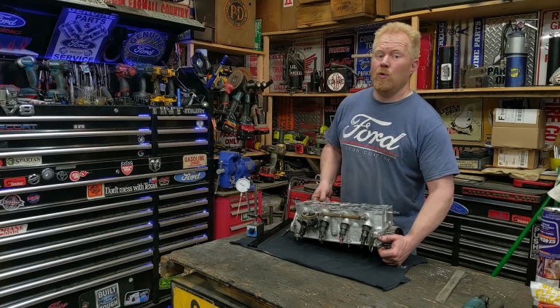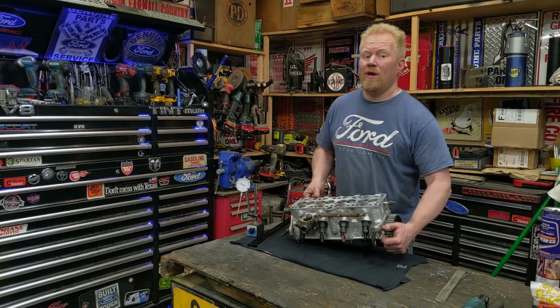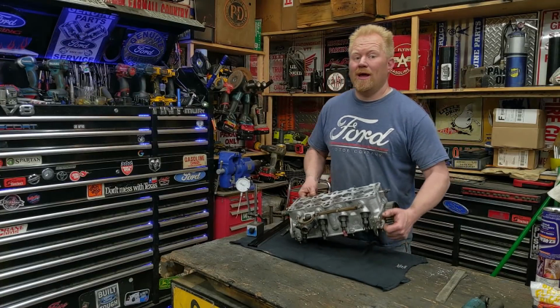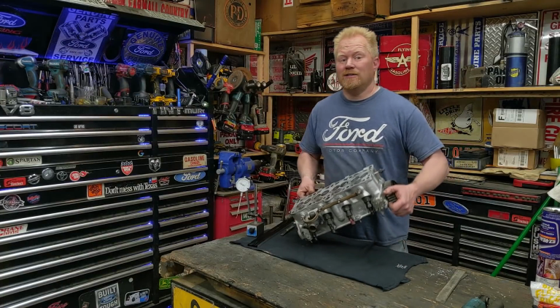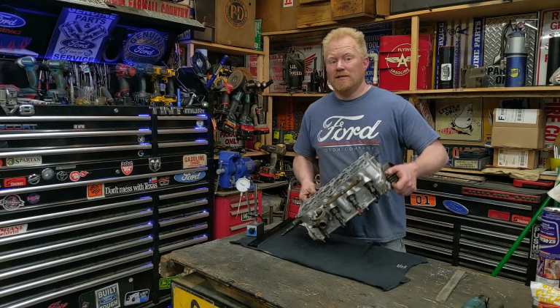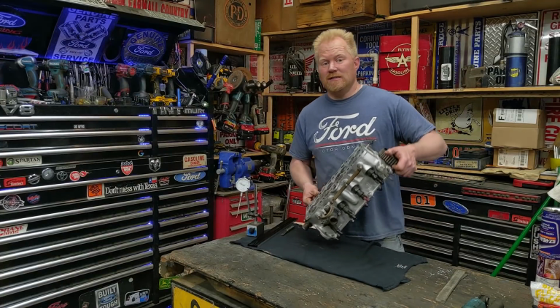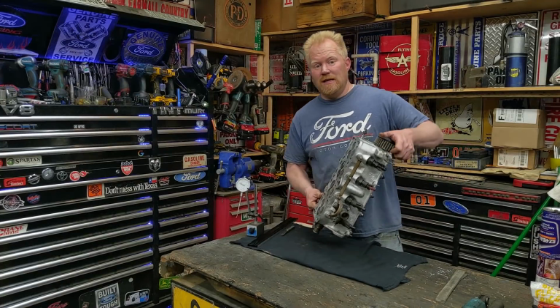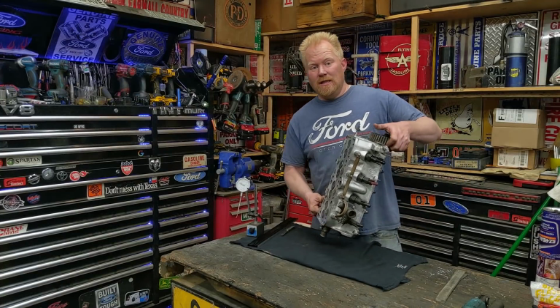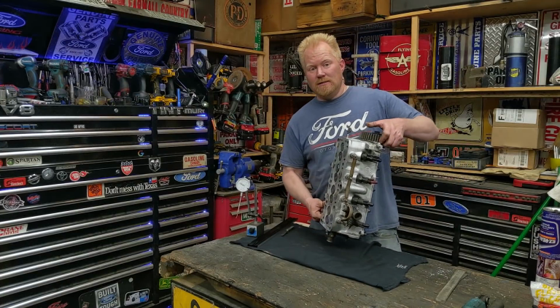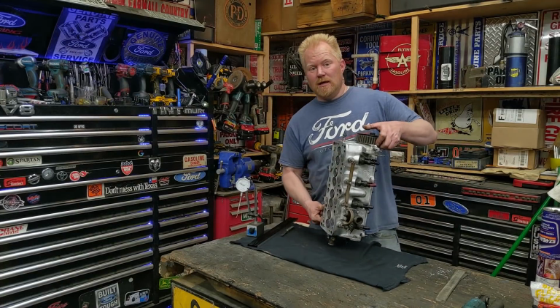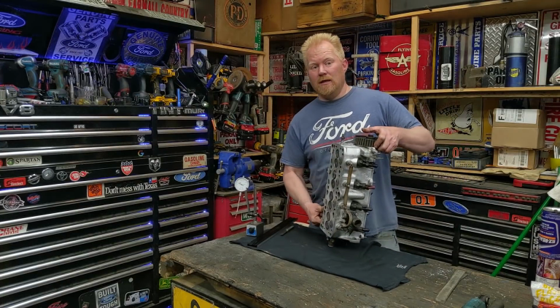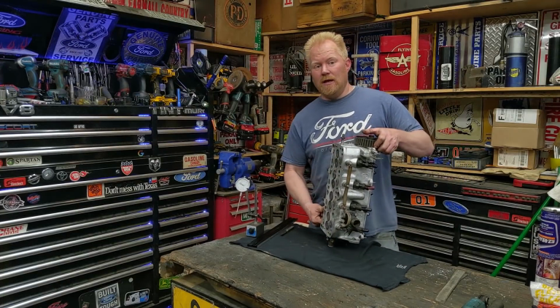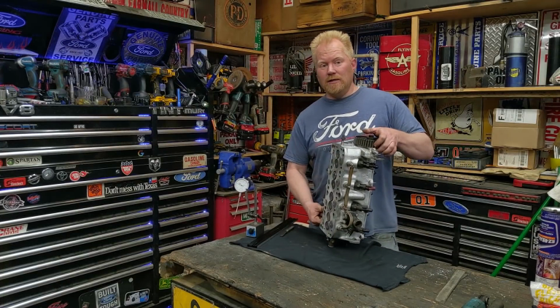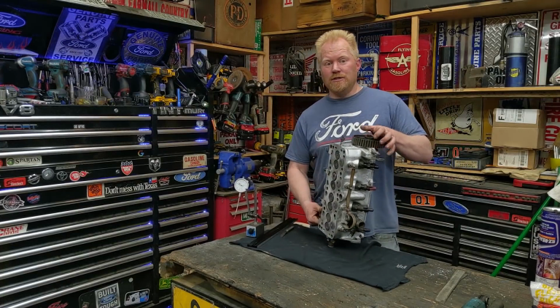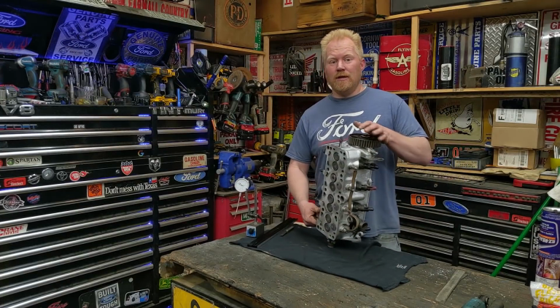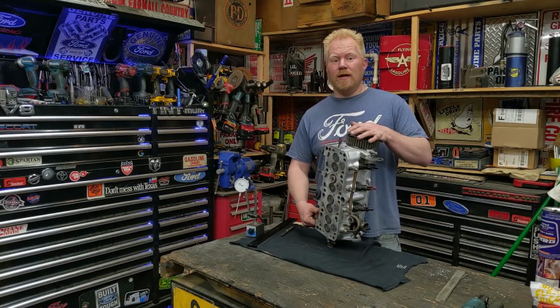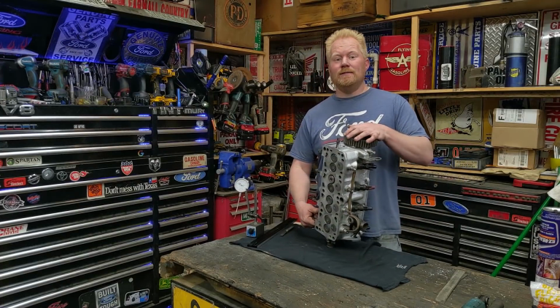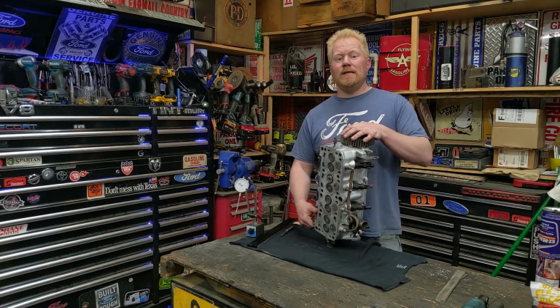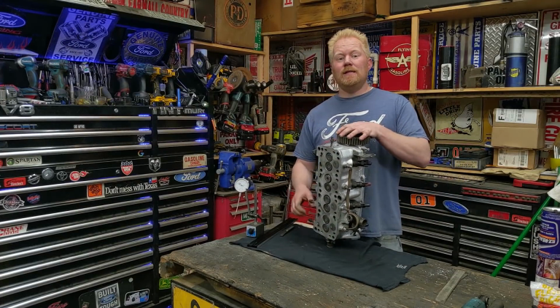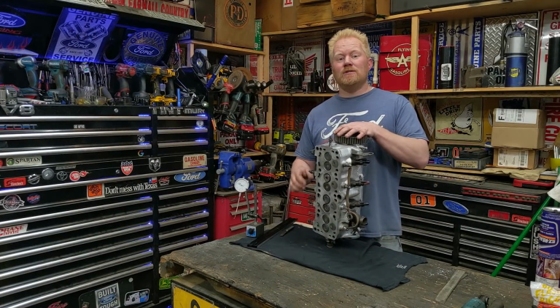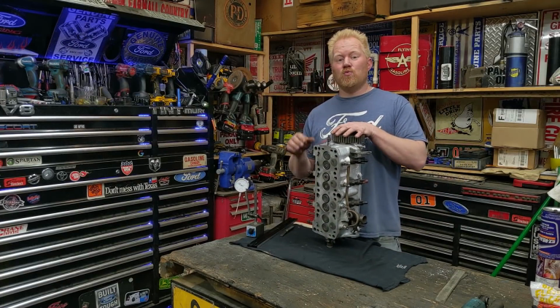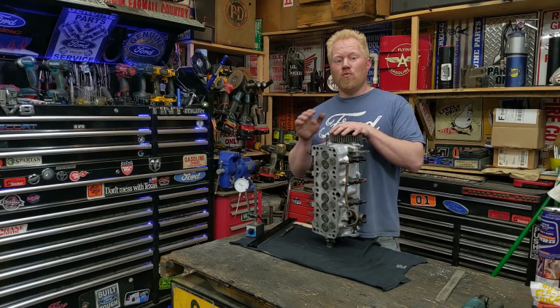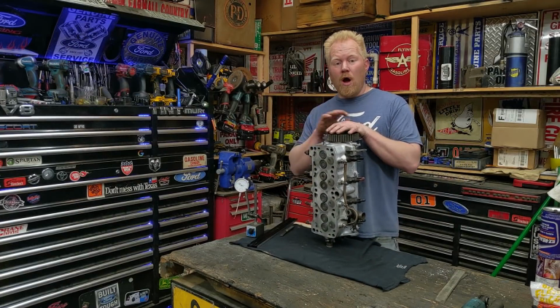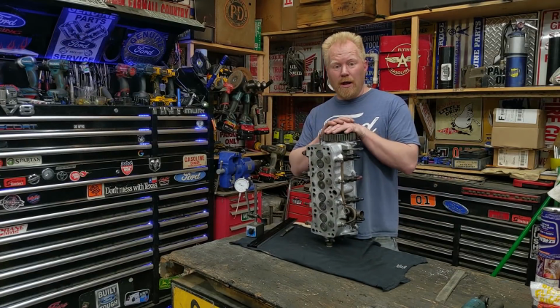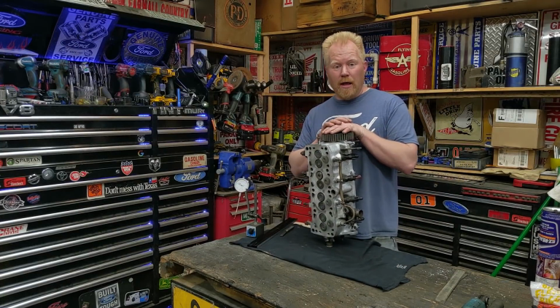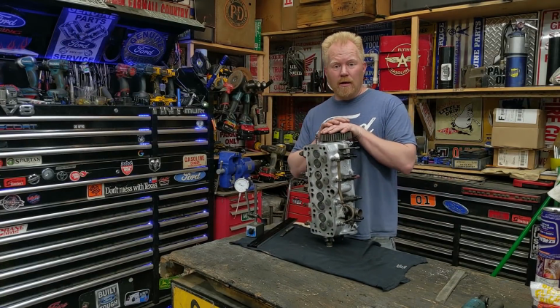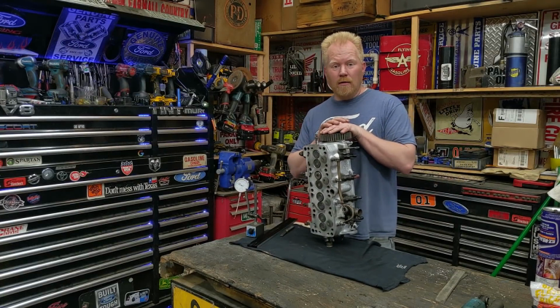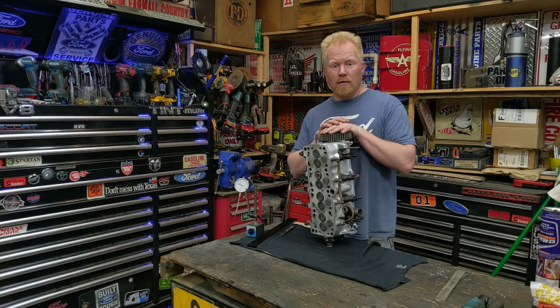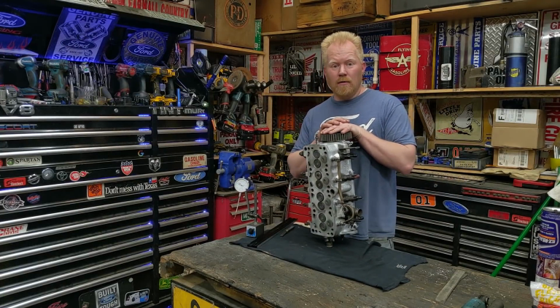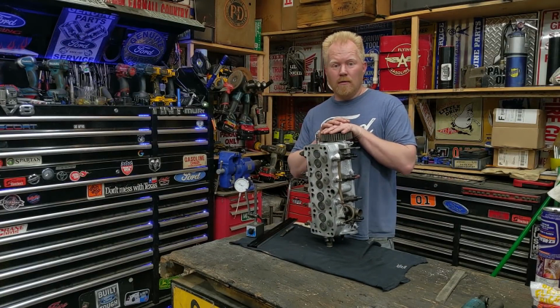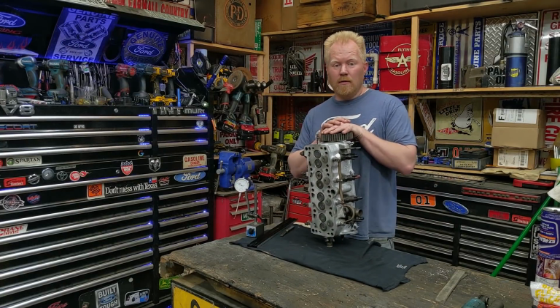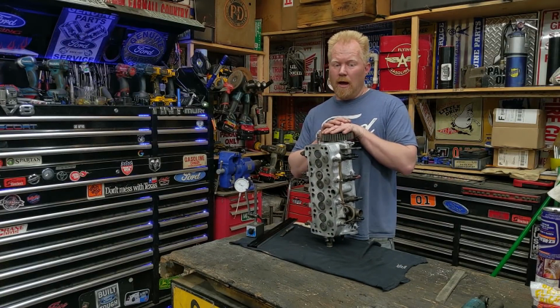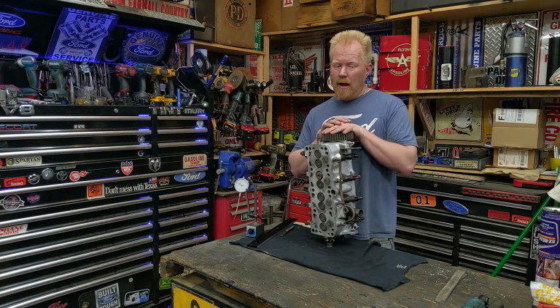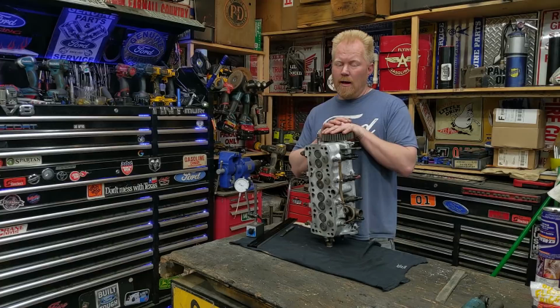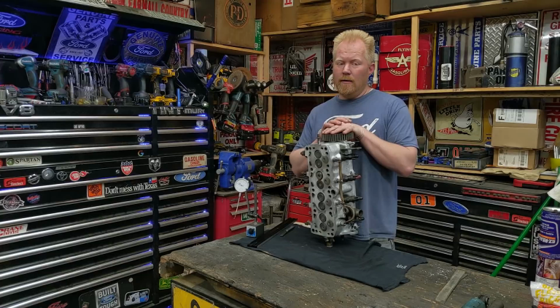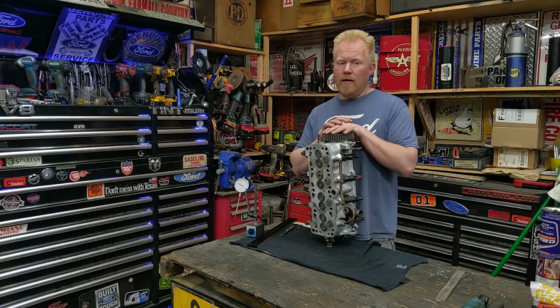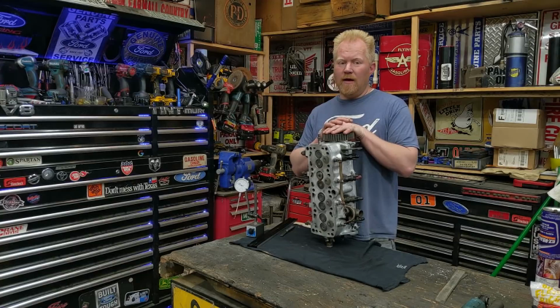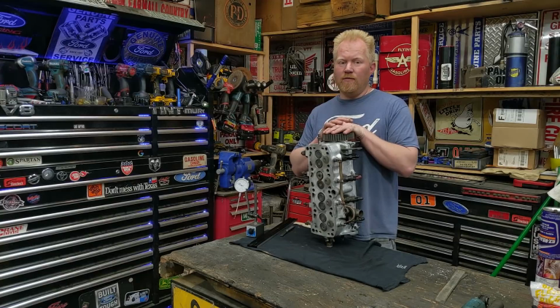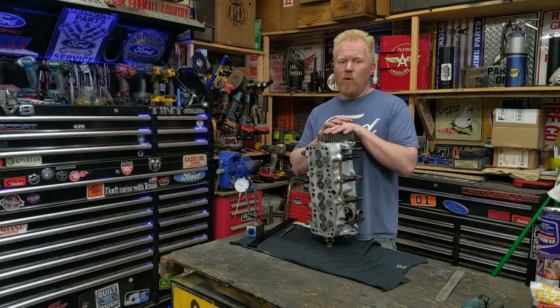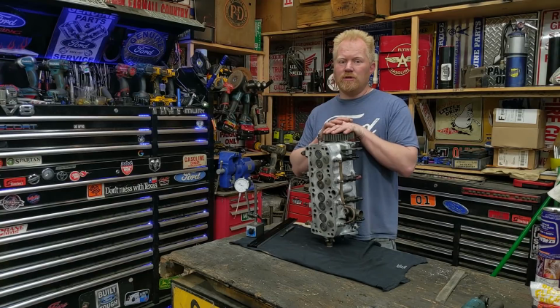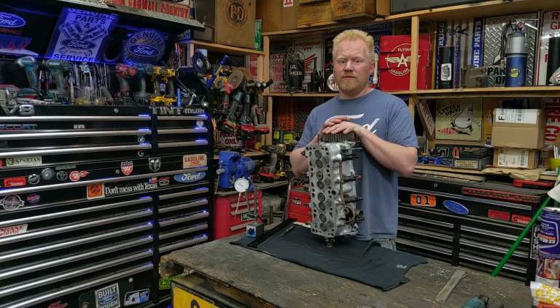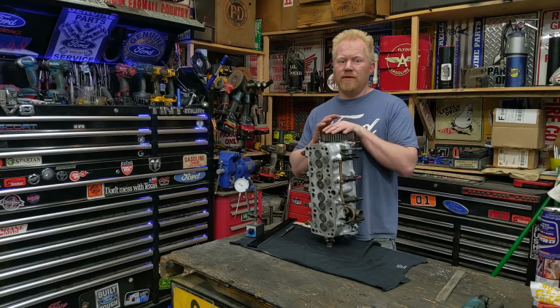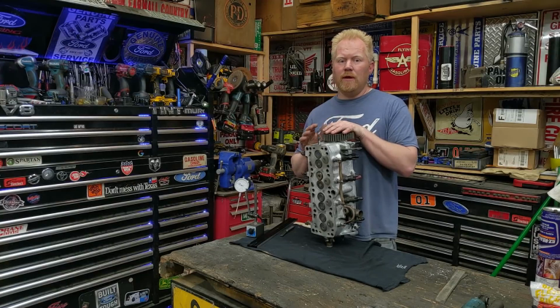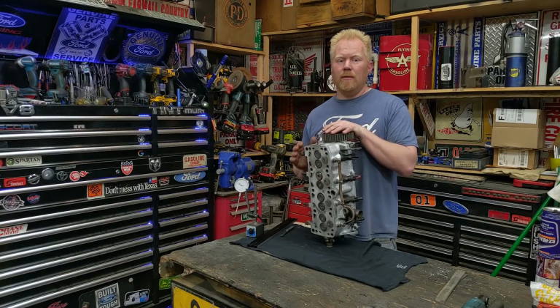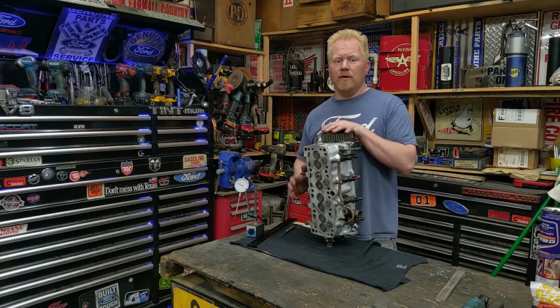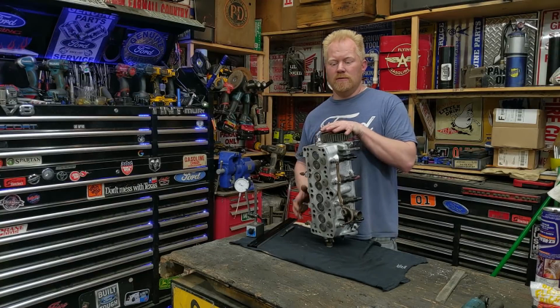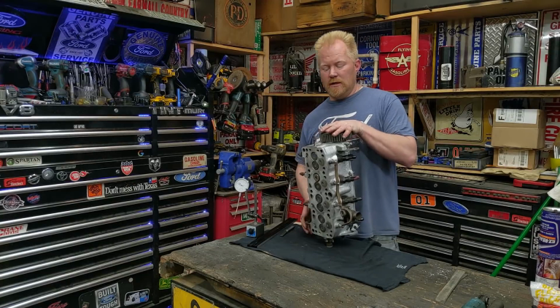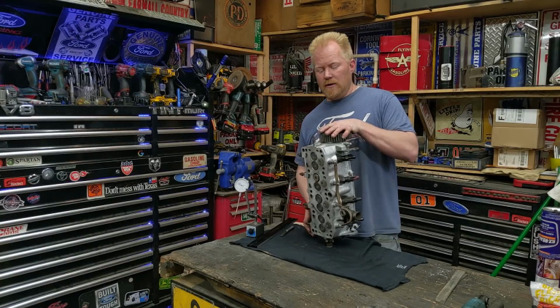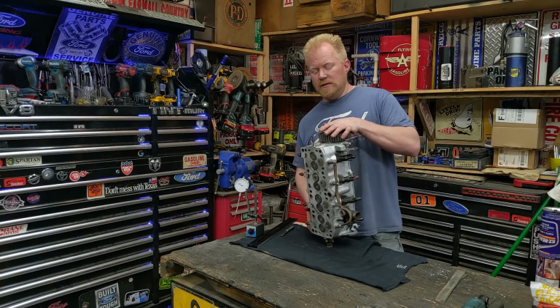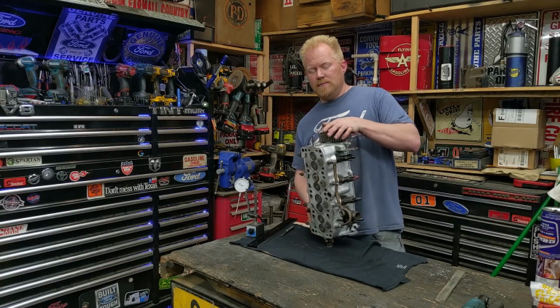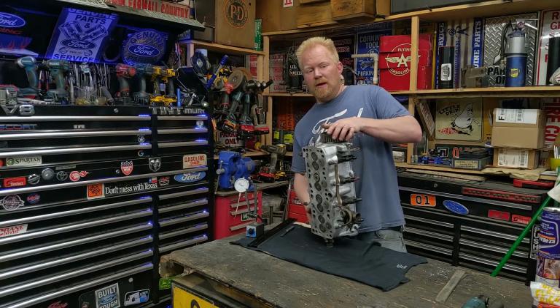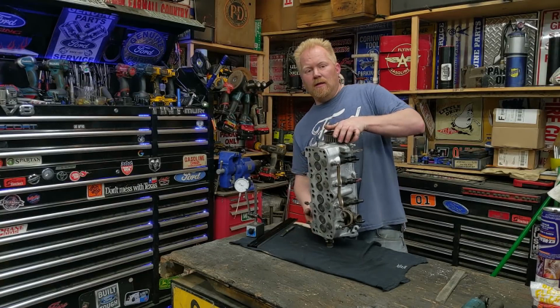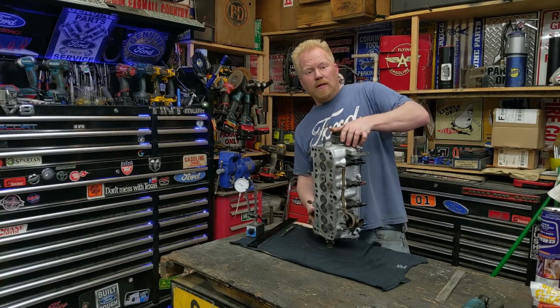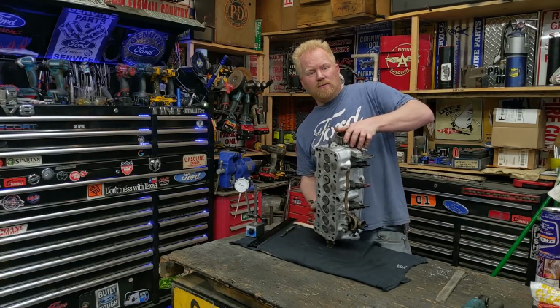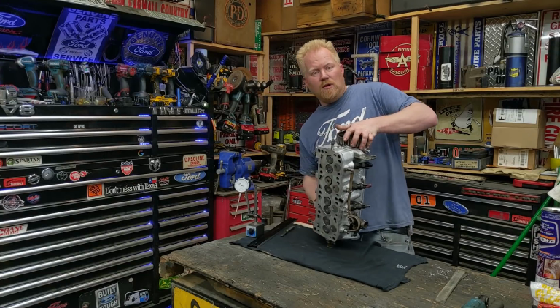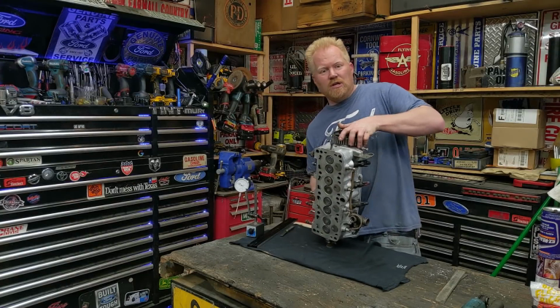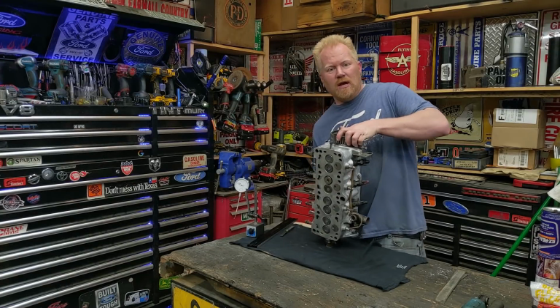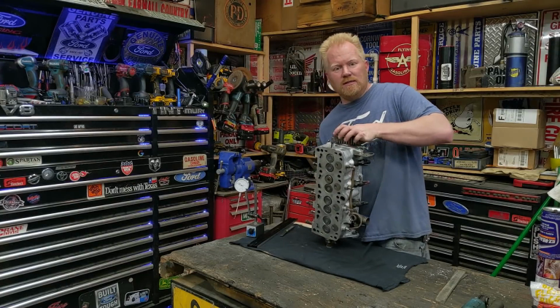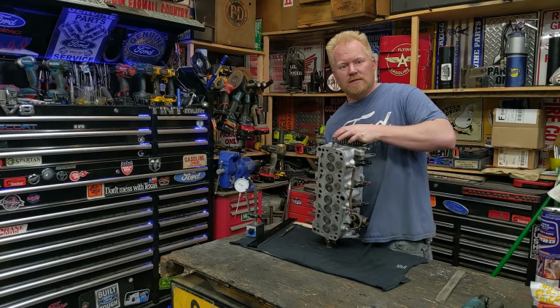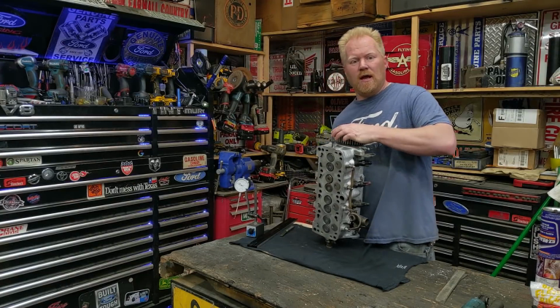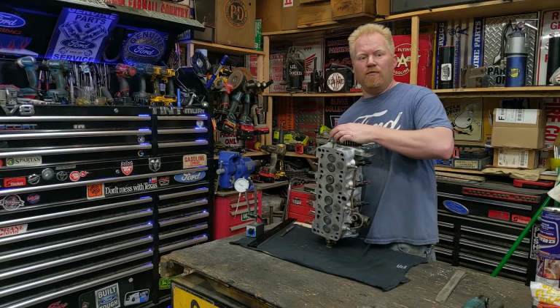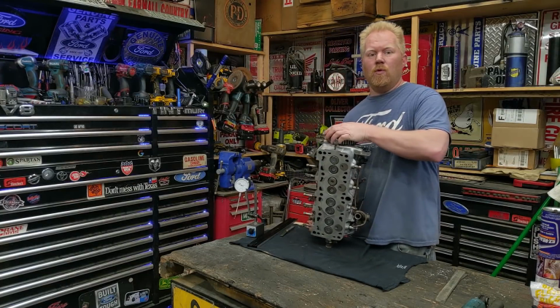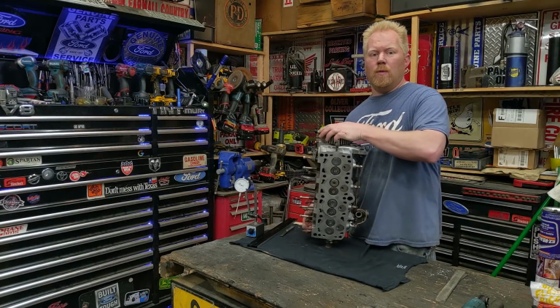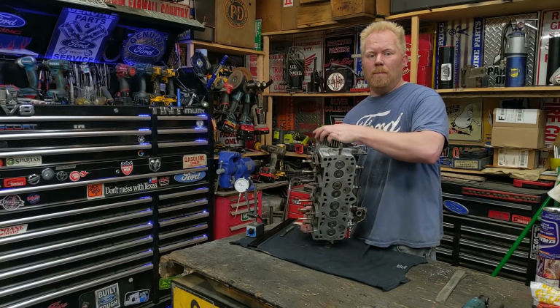If you want to actually see this on the engine and see it running, you'll have to watch the VW series. Thanks for watching, guys — have a good one, bye.